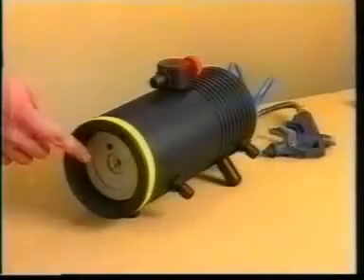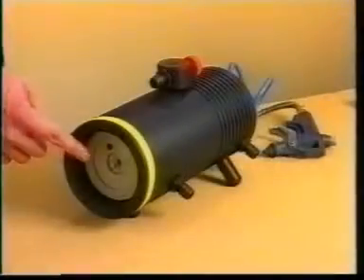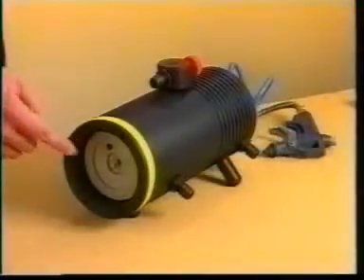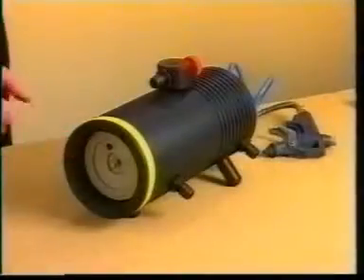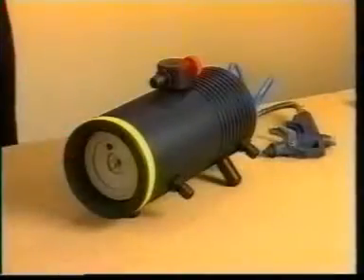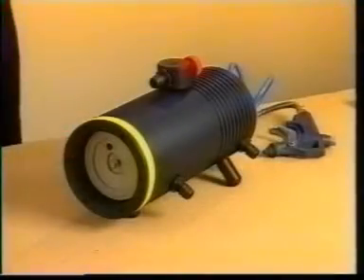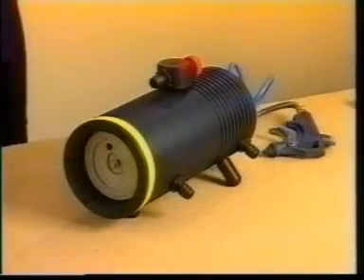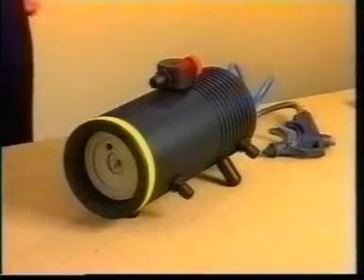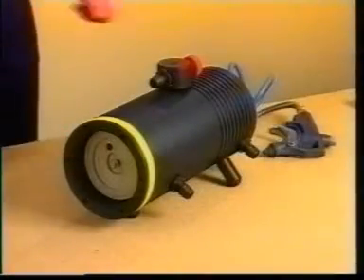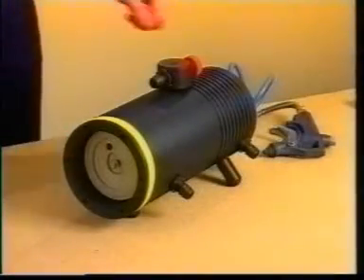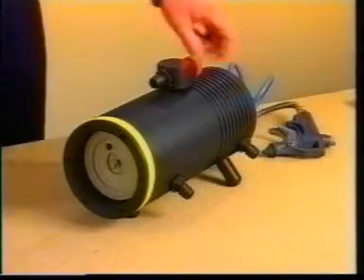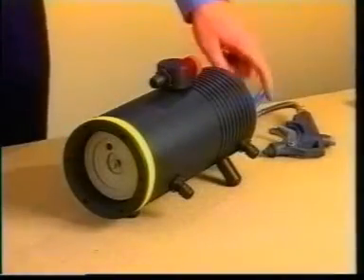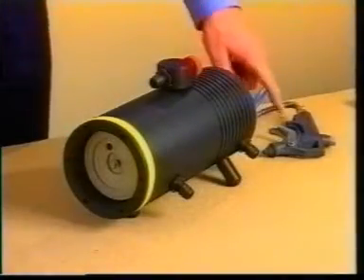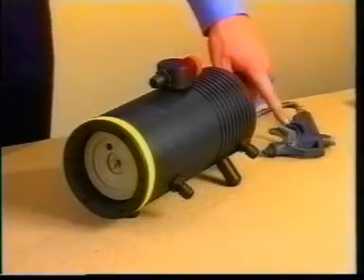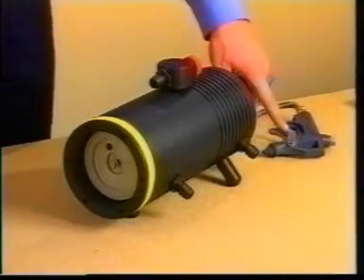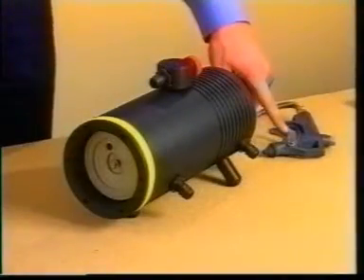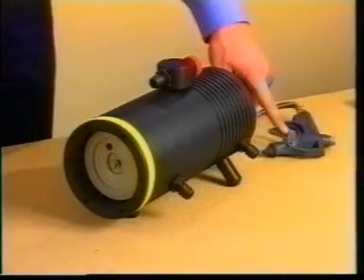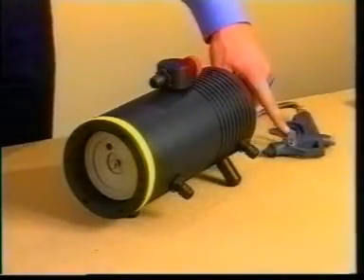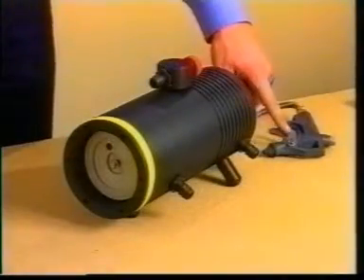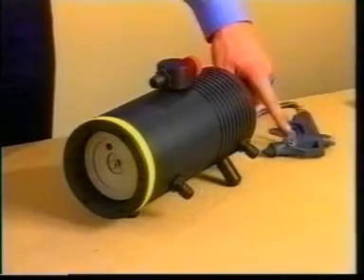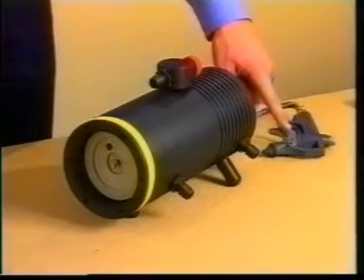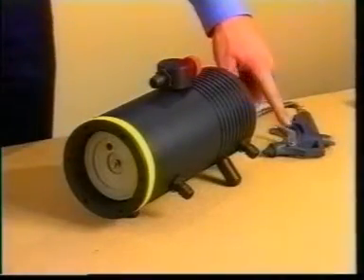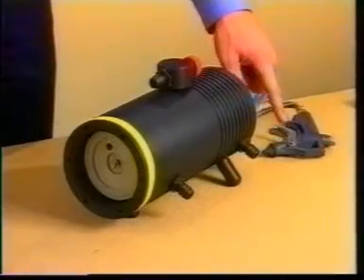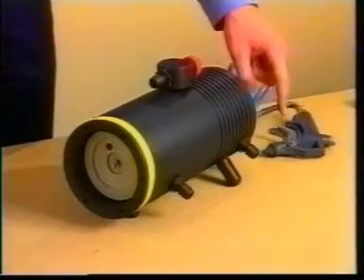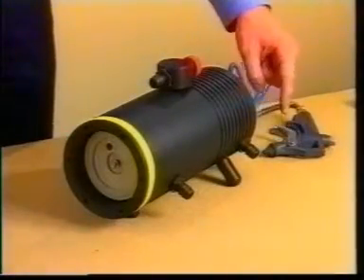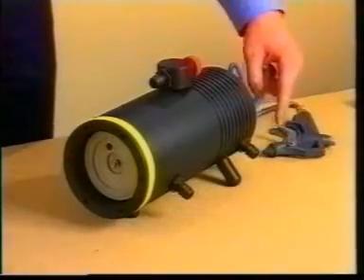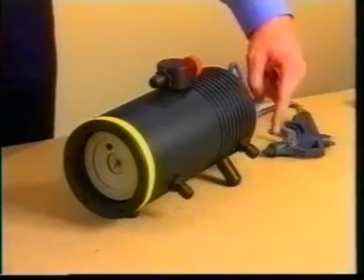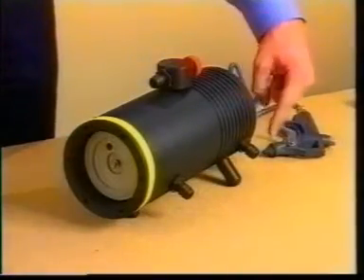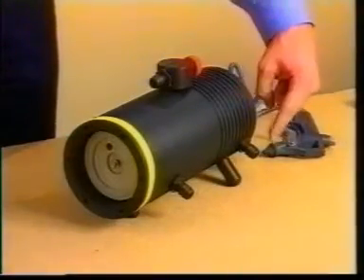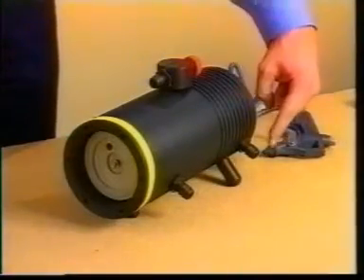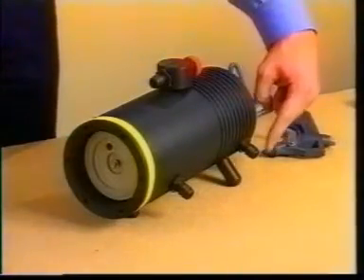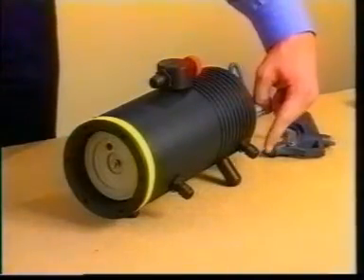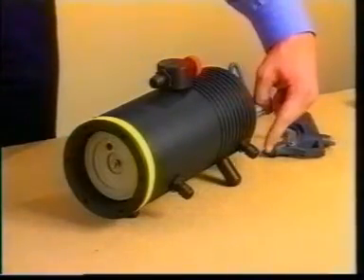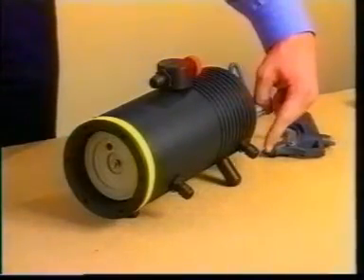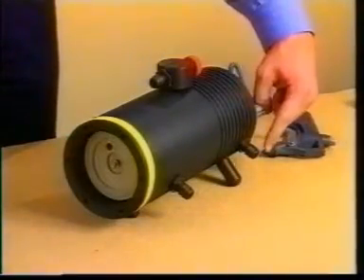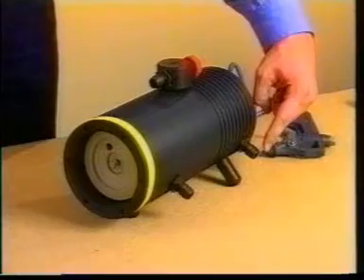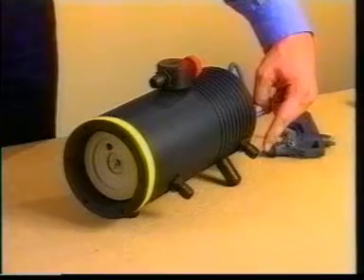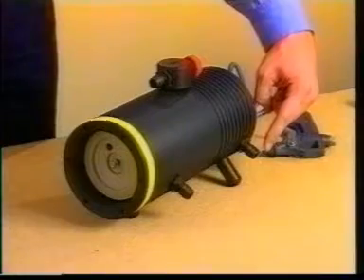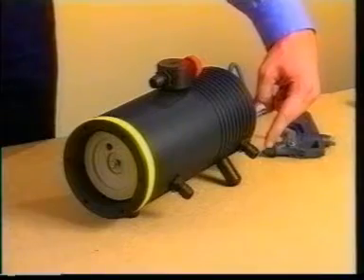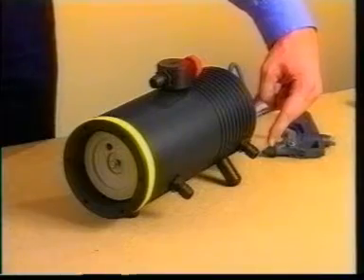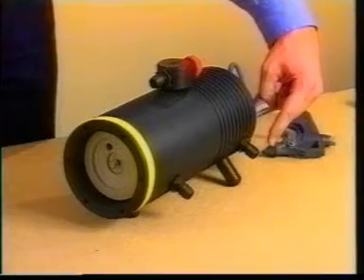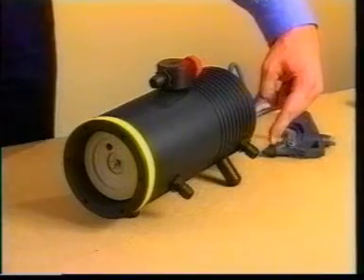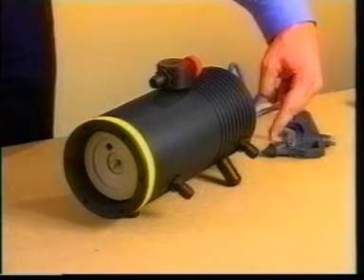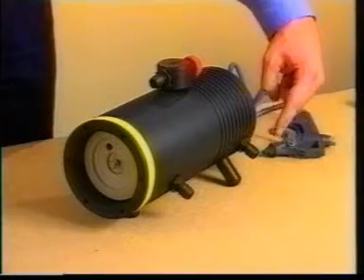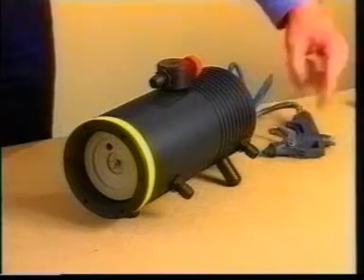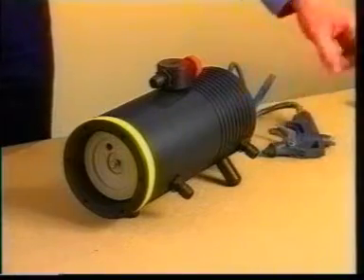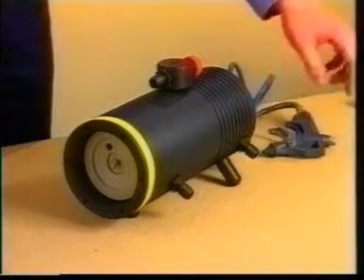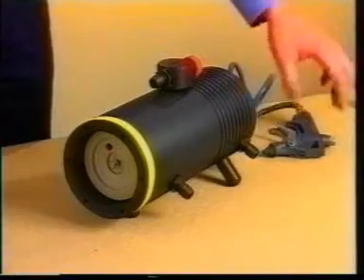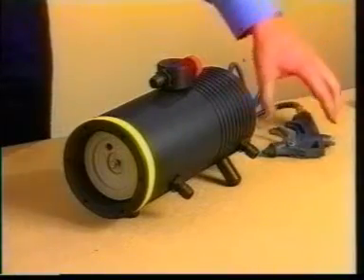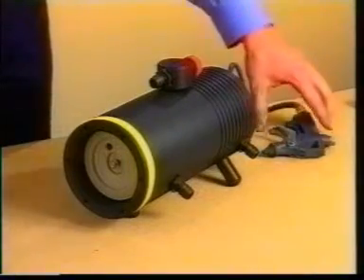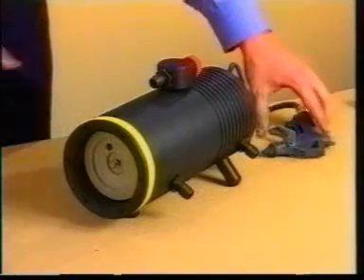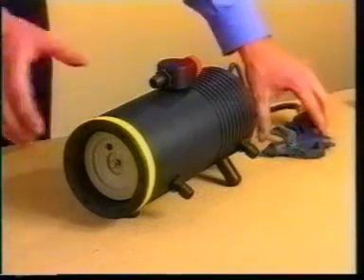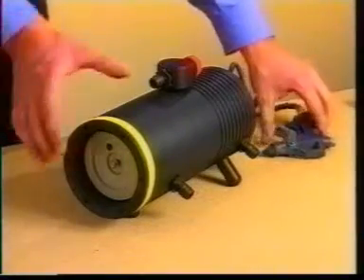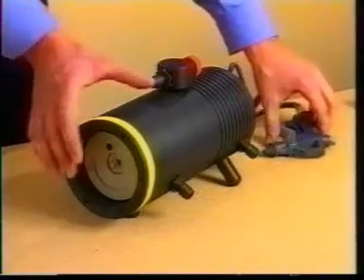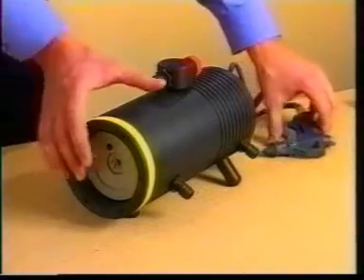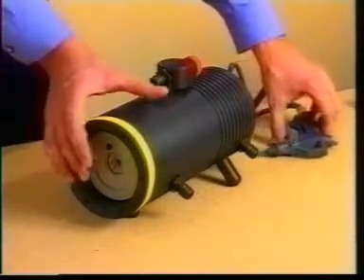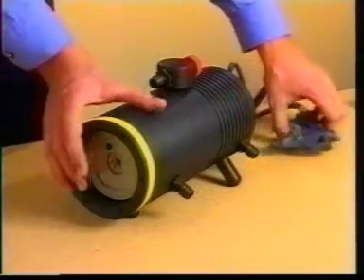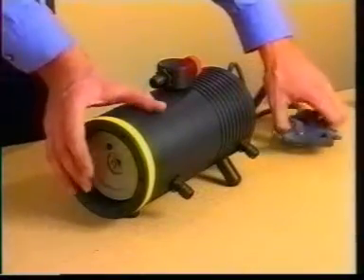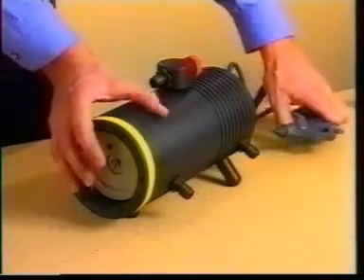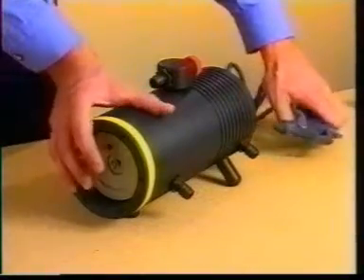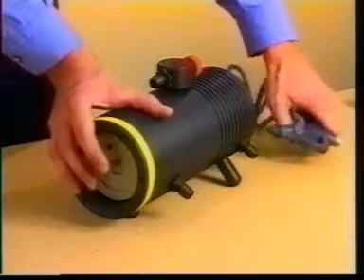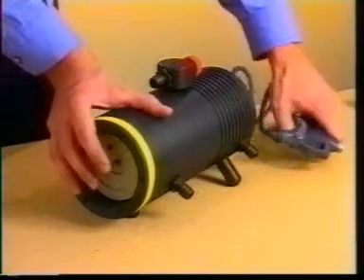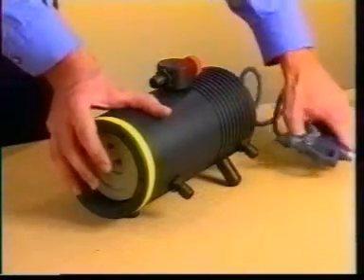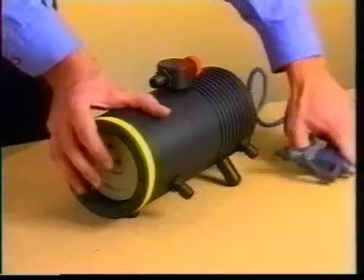With the shaft in its outer position, we inject air or water pressure in the water intake joint.